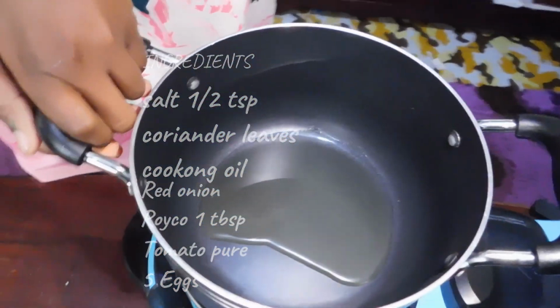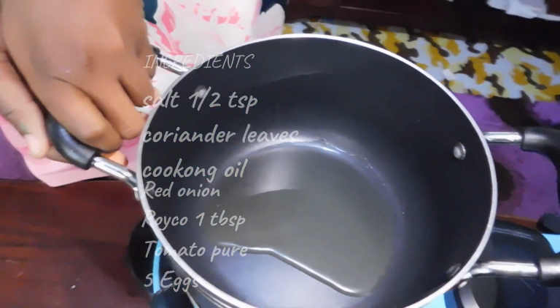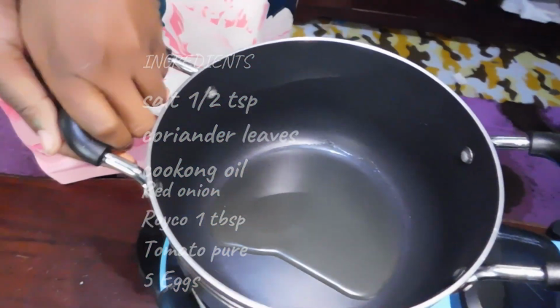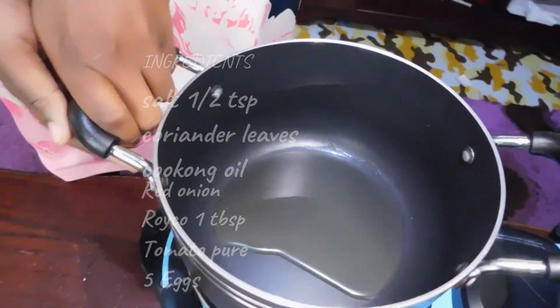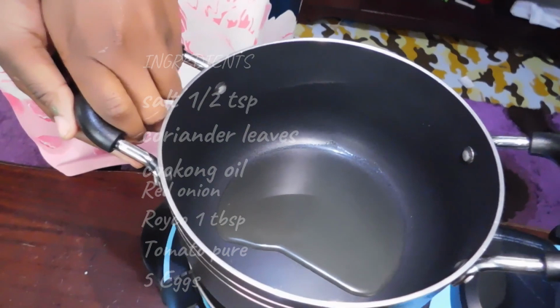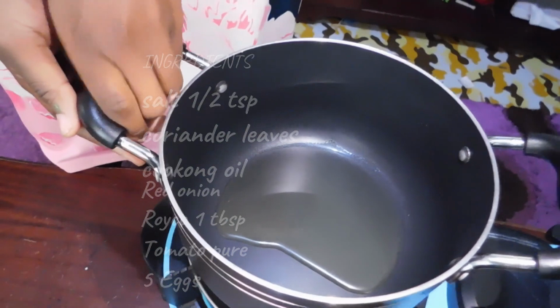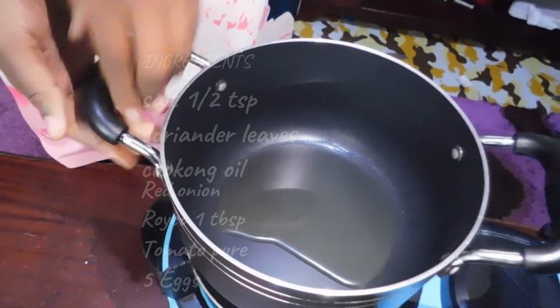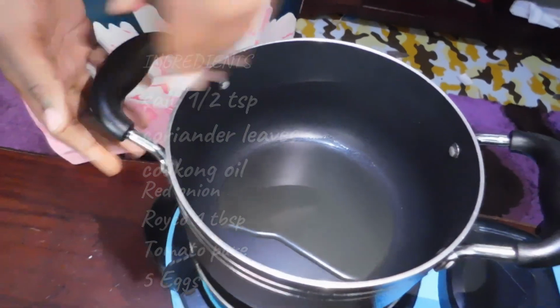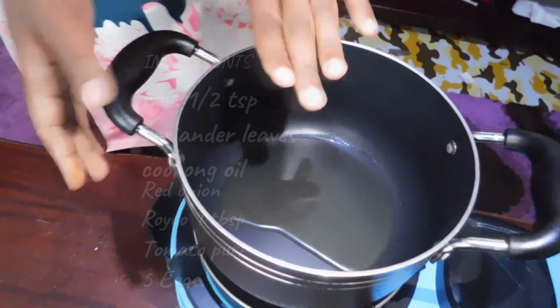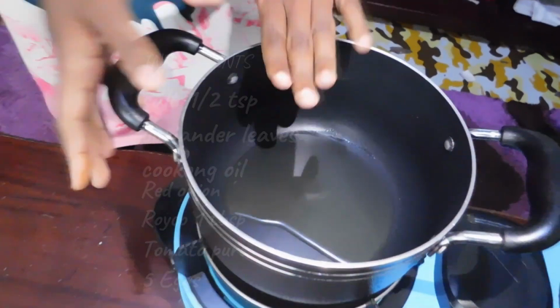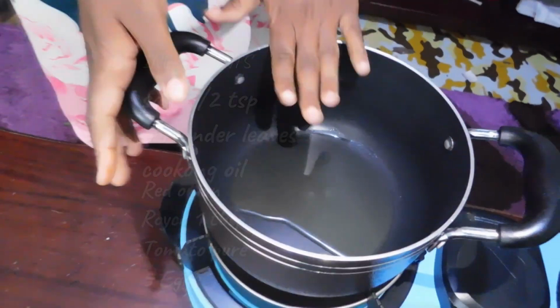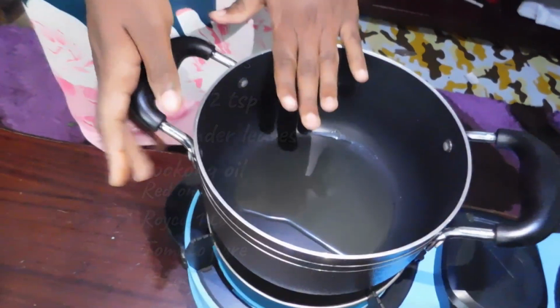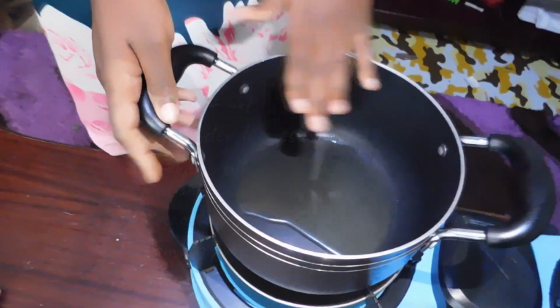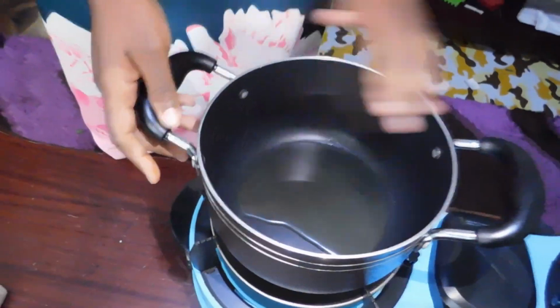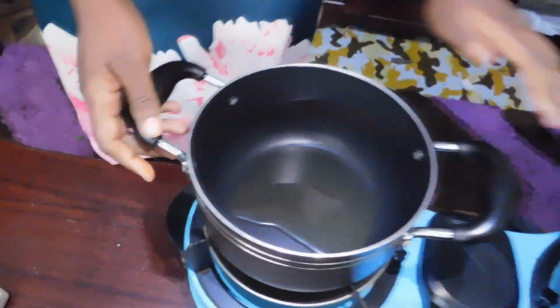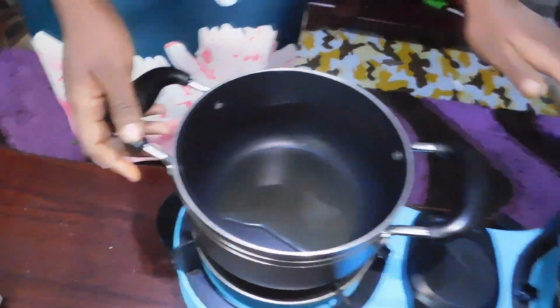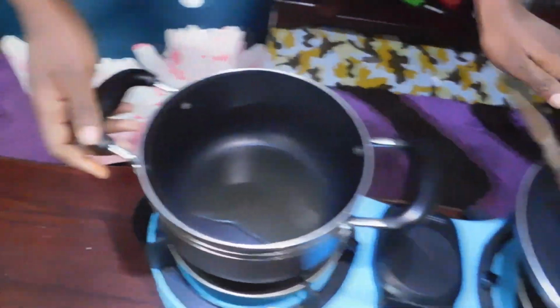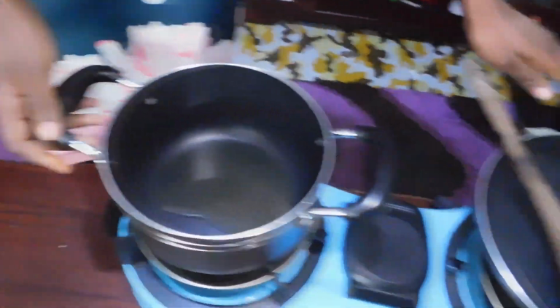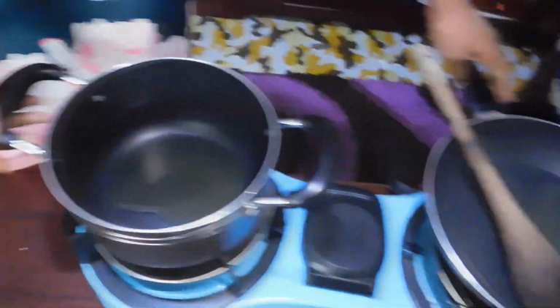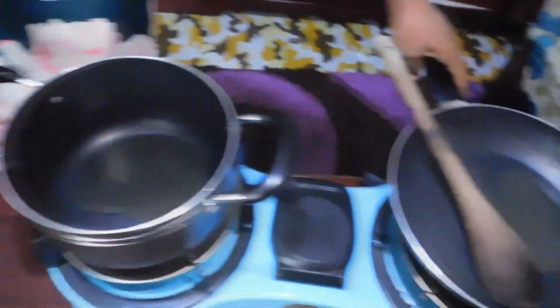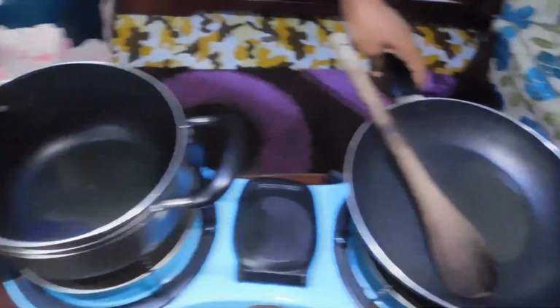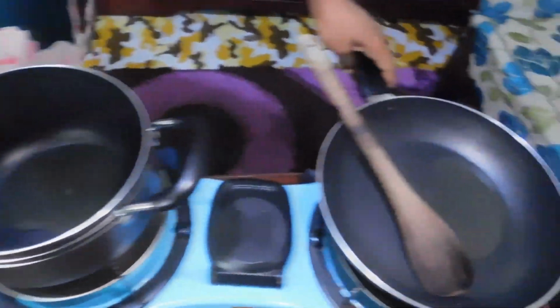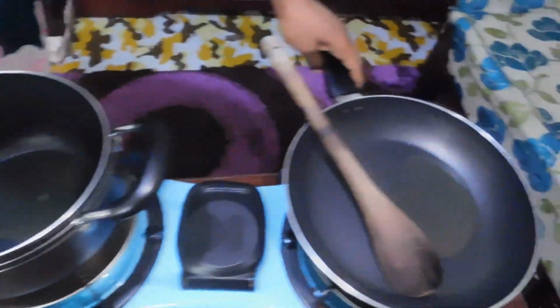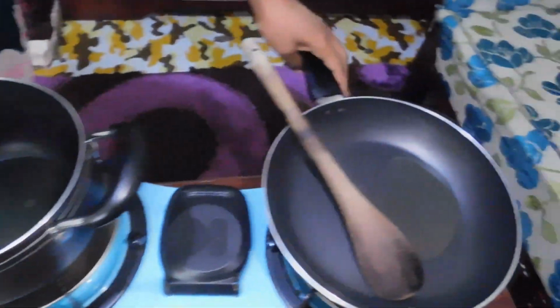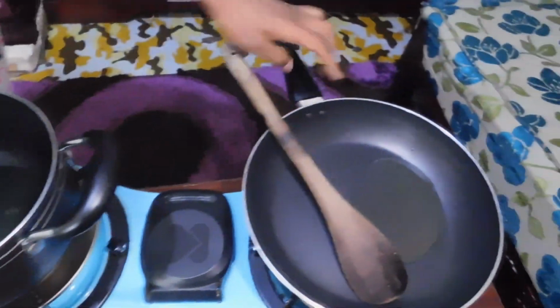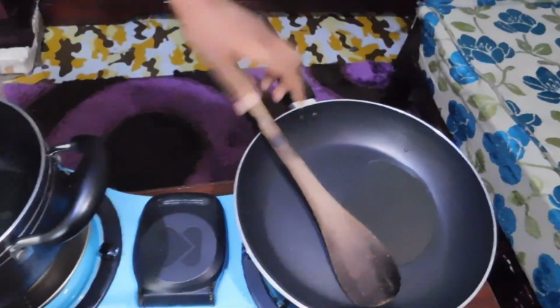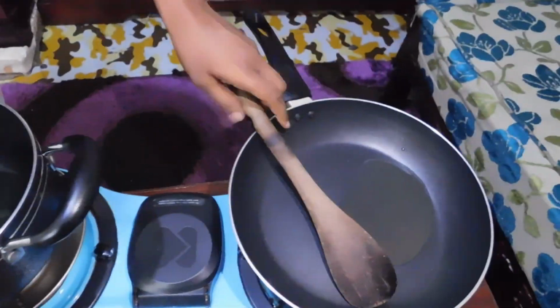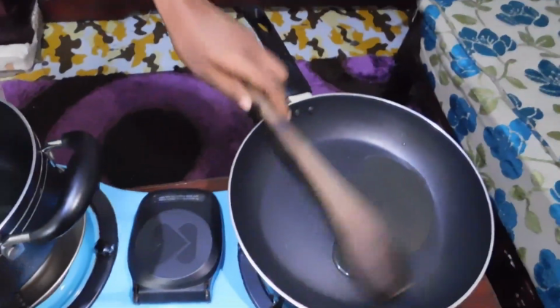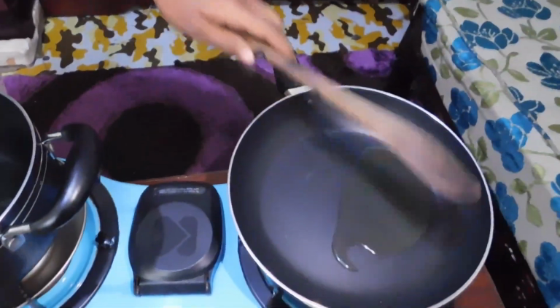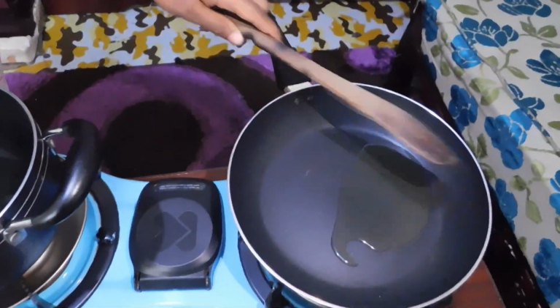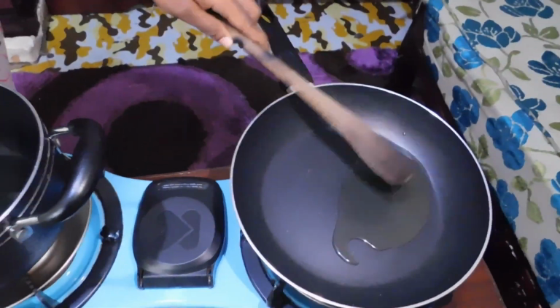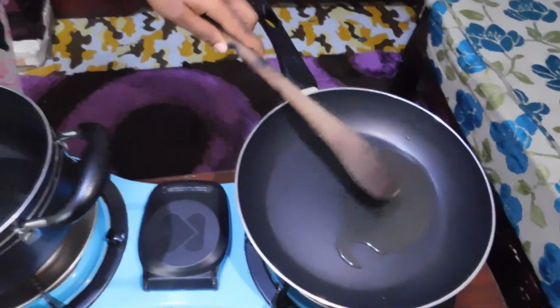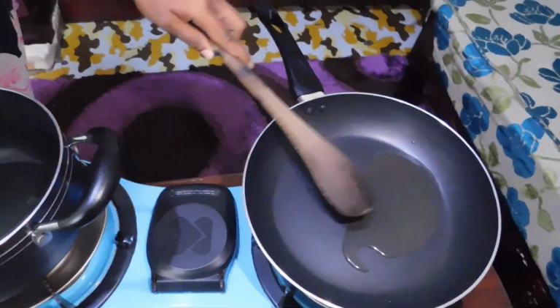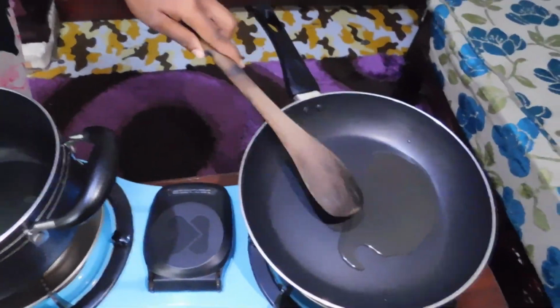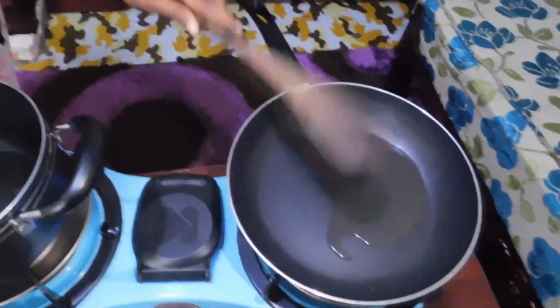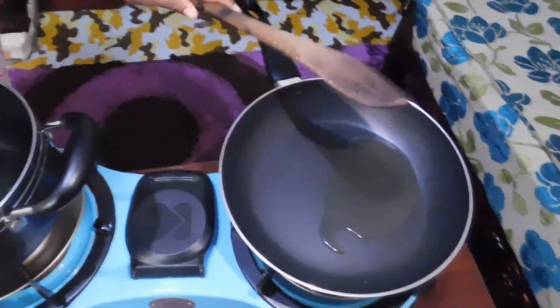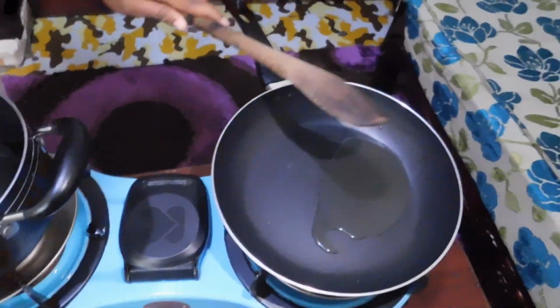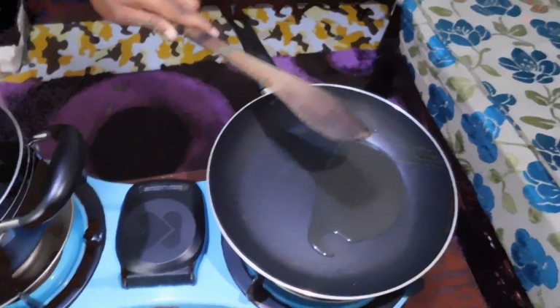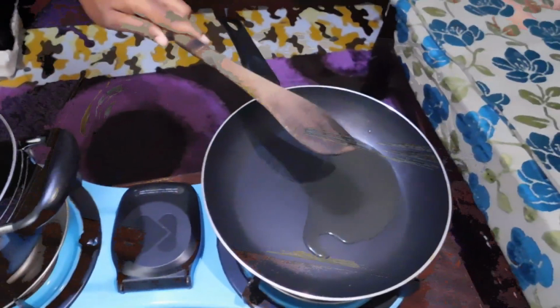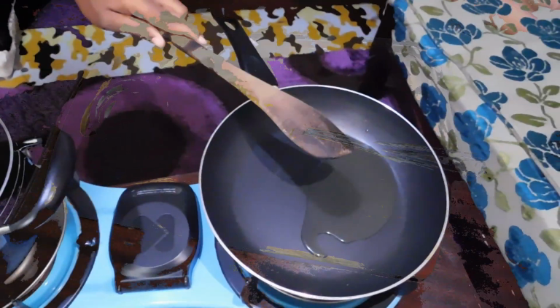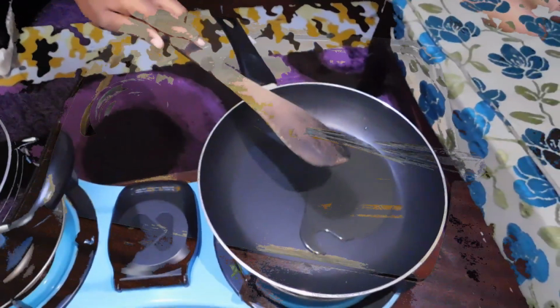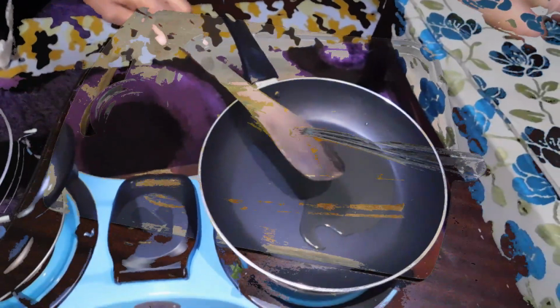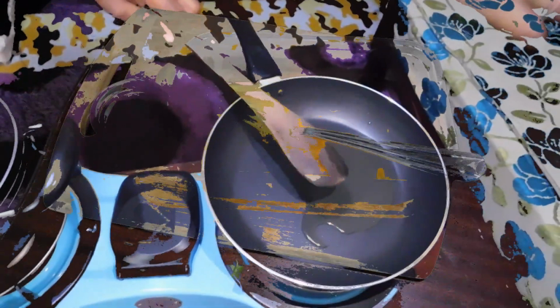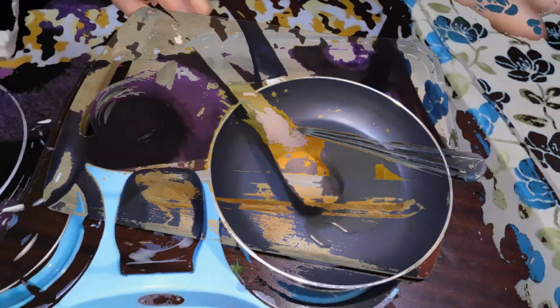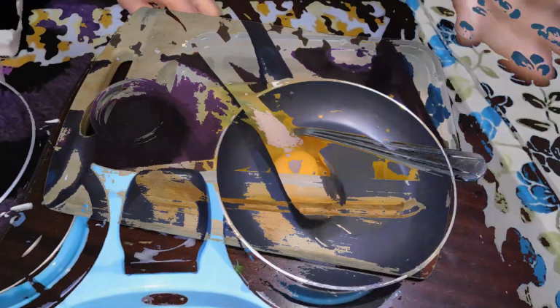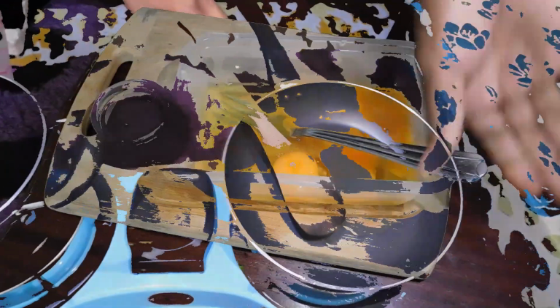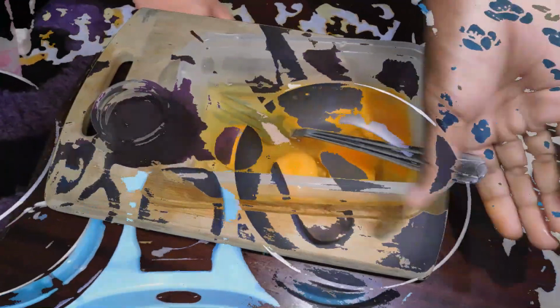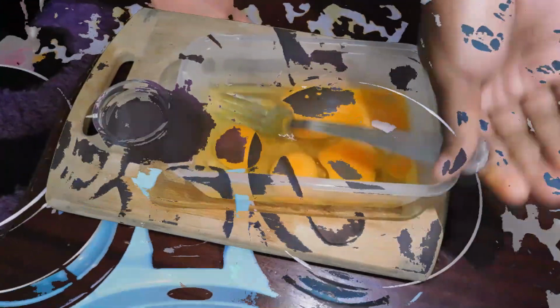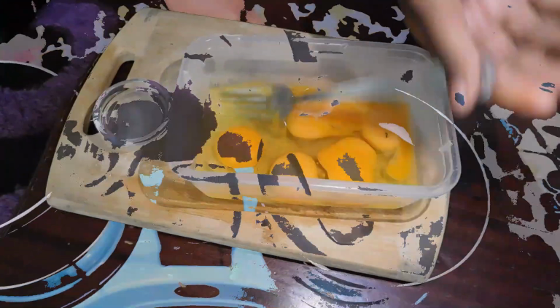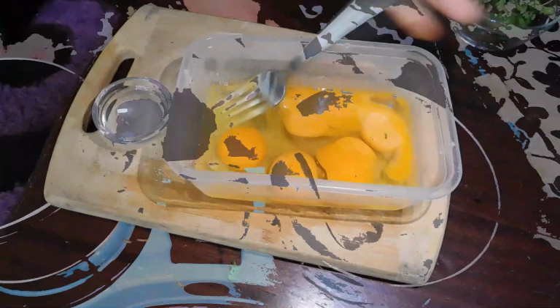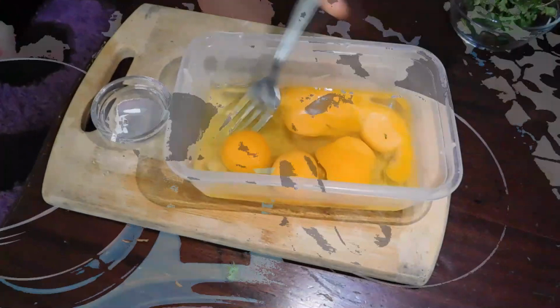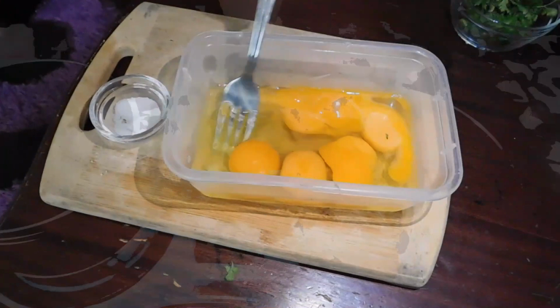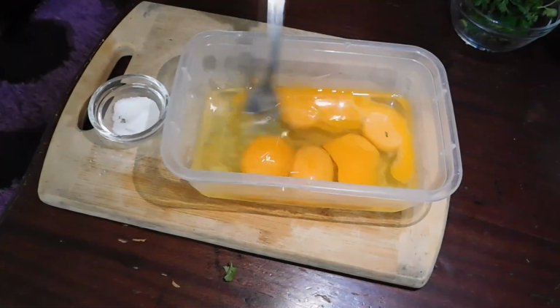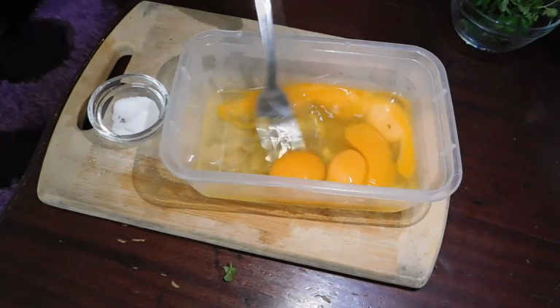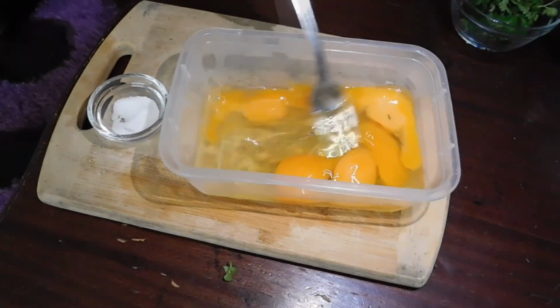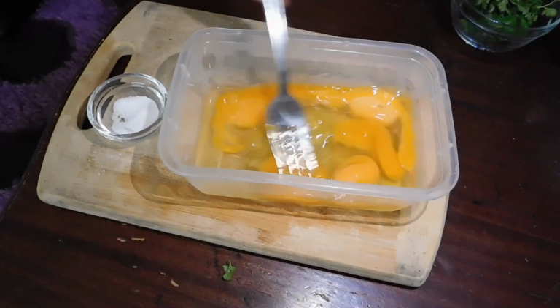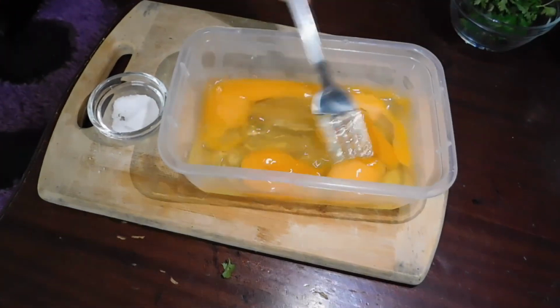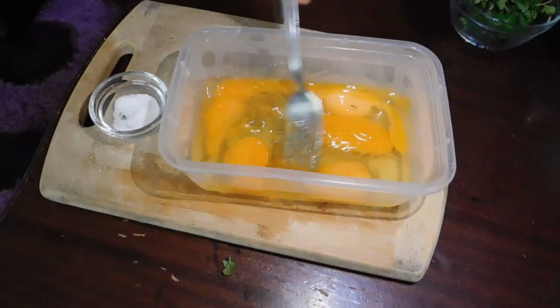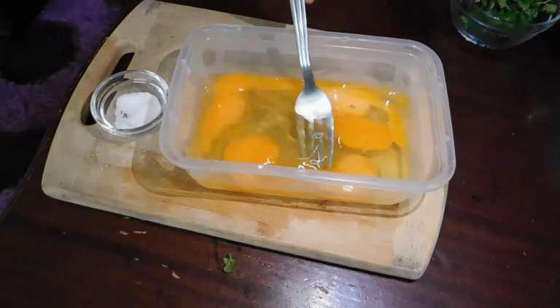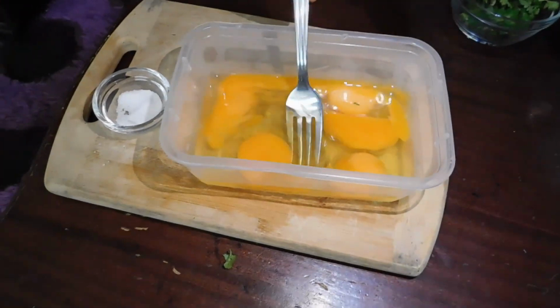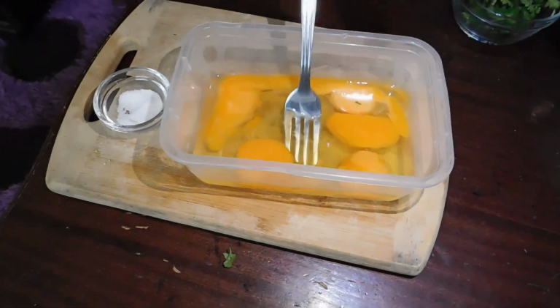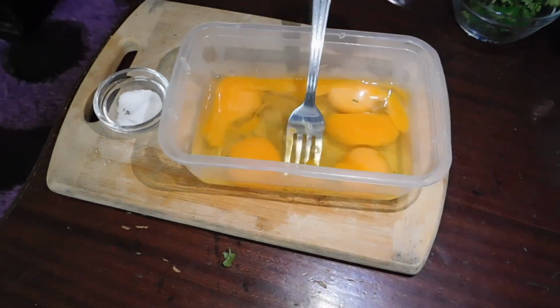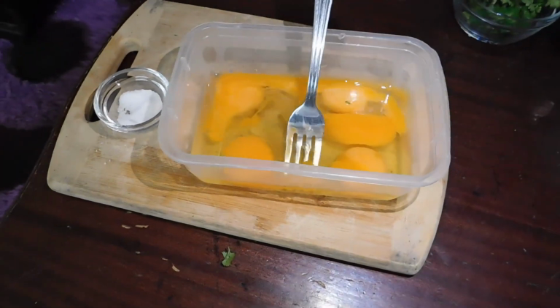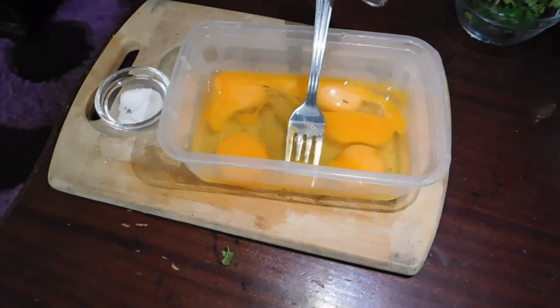Today I have two pots, this one and another one right here, both of them with cooking oil. So I have my five eggs right here.